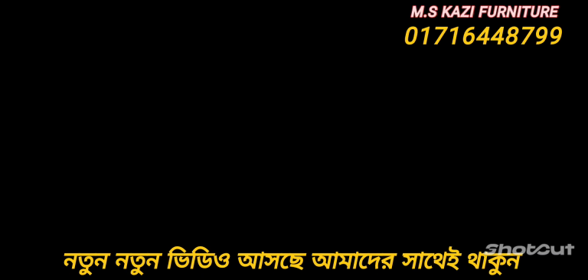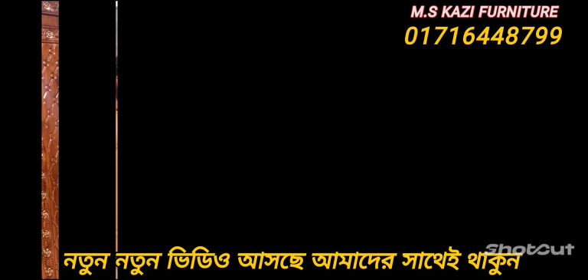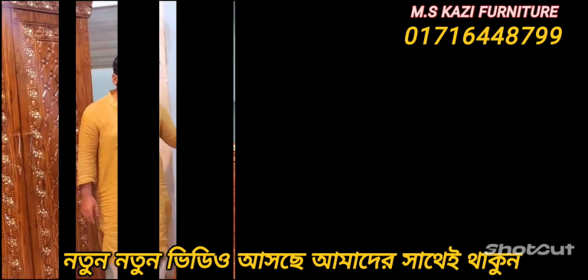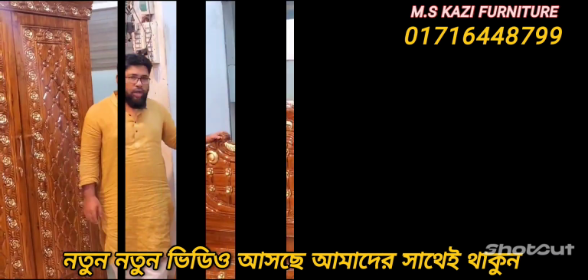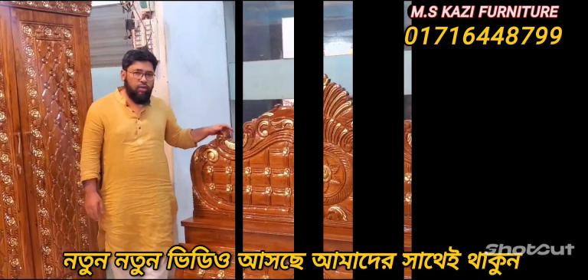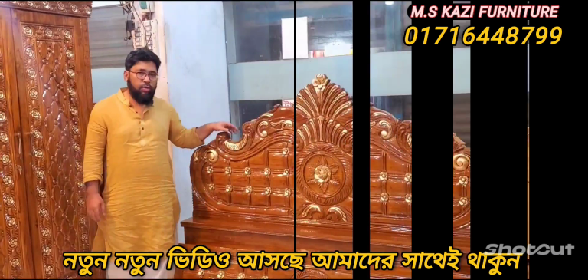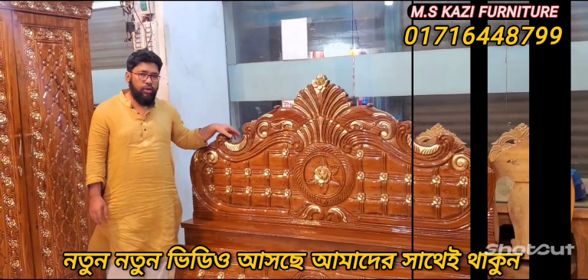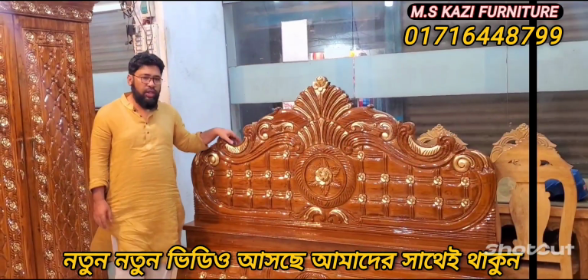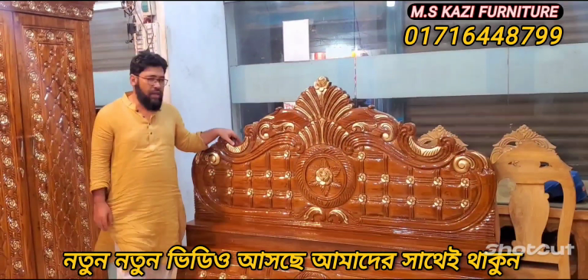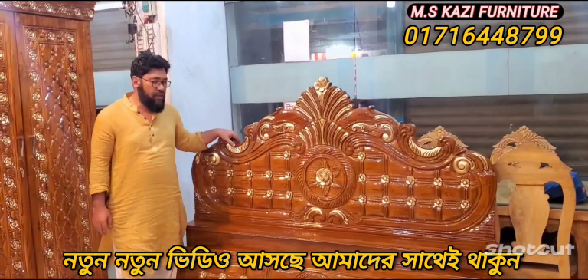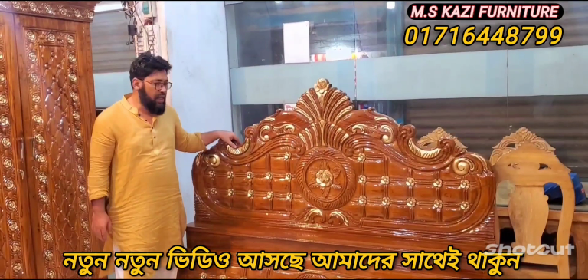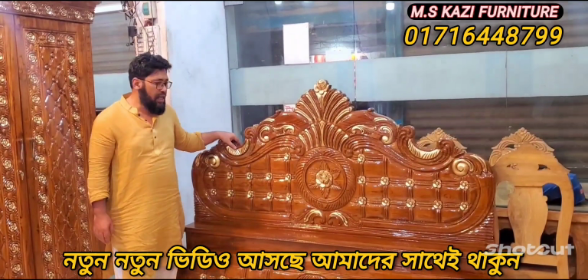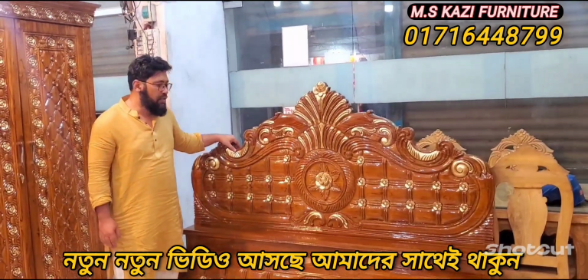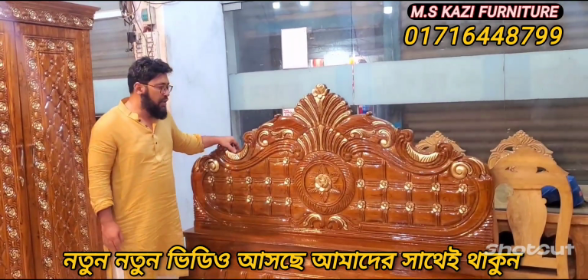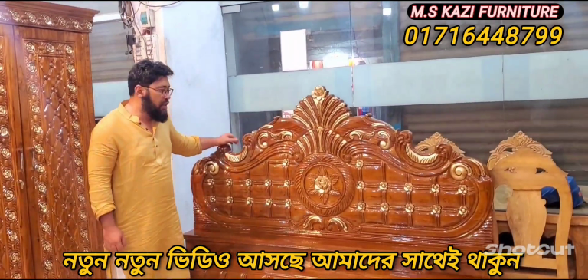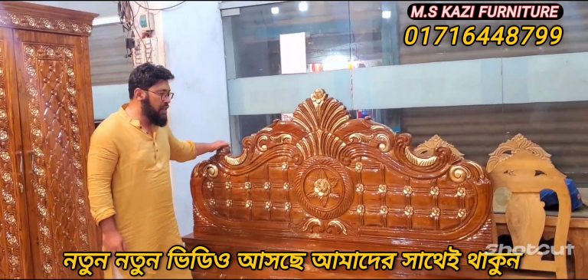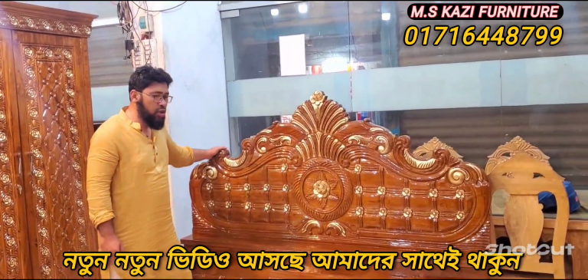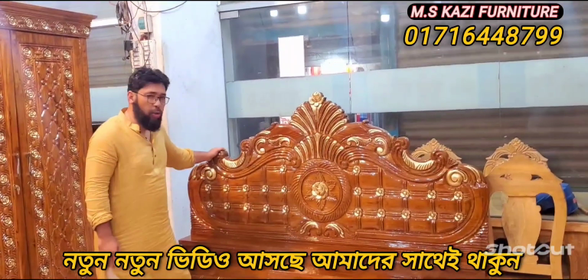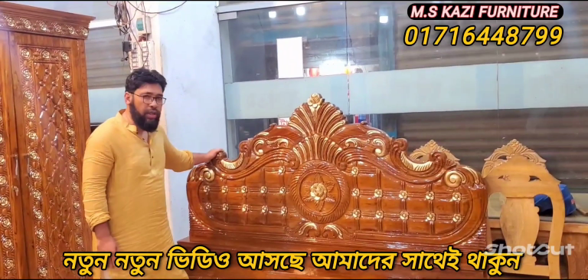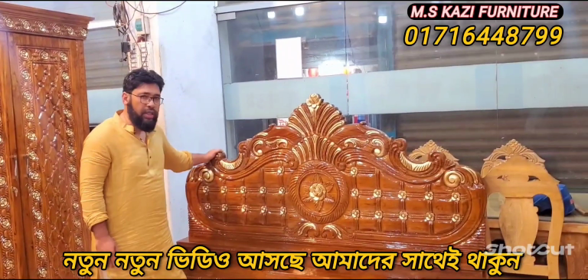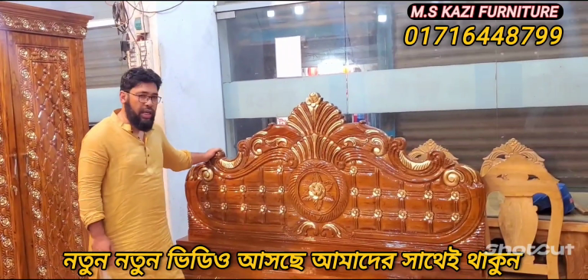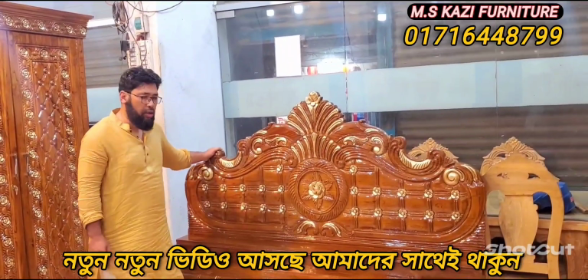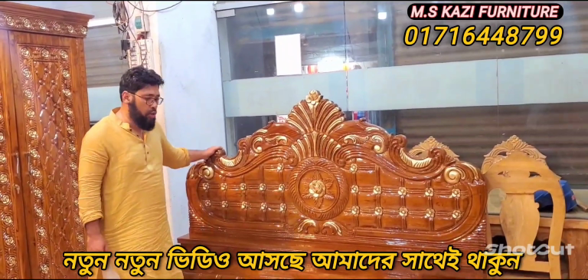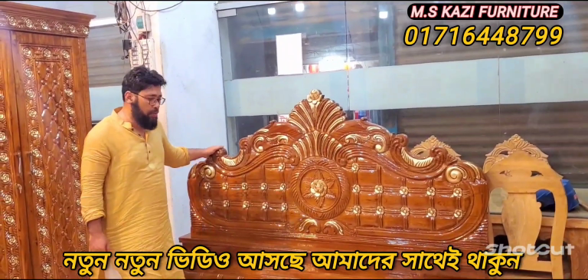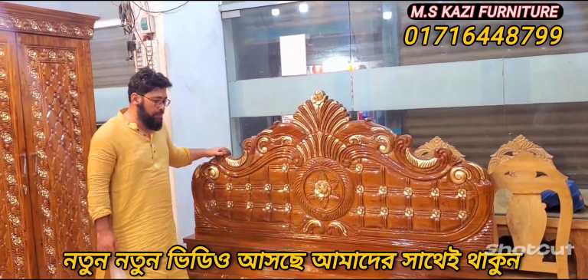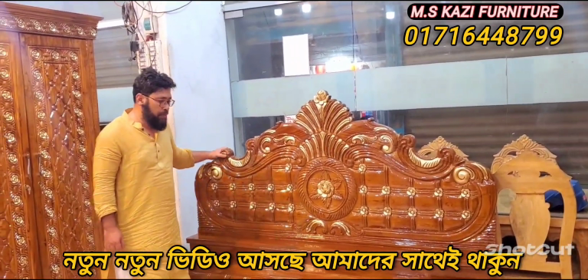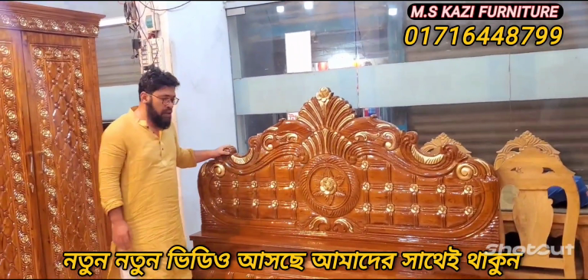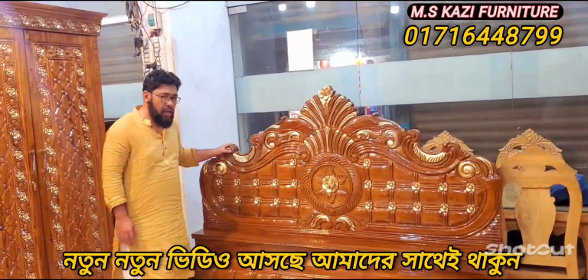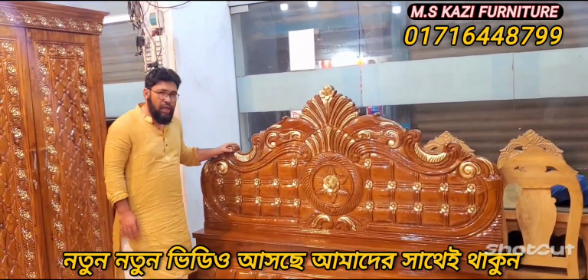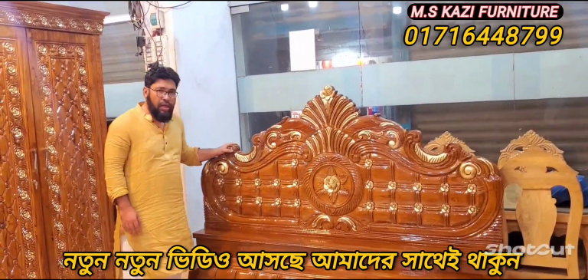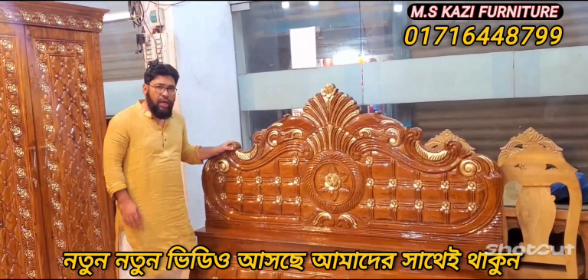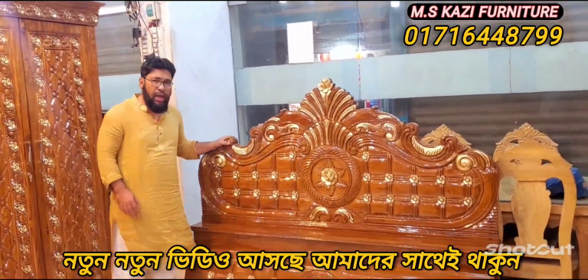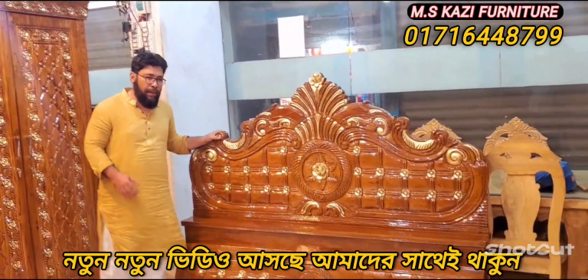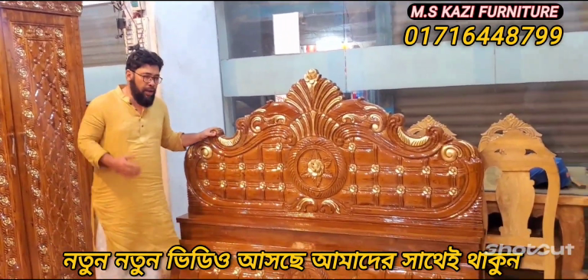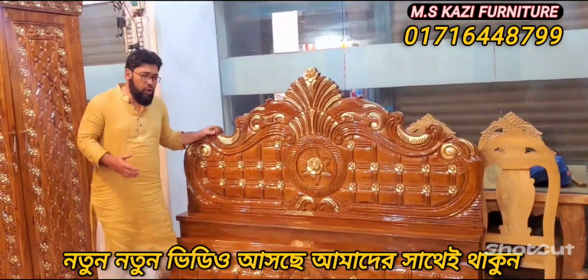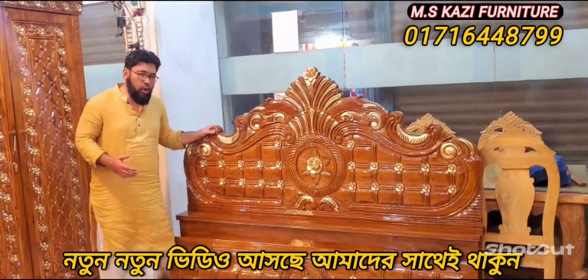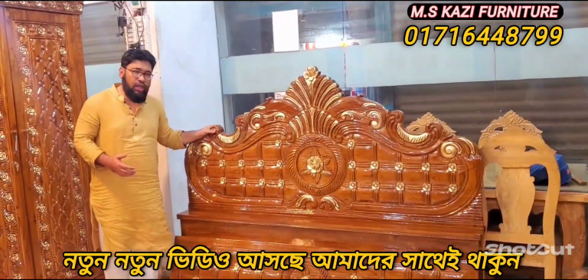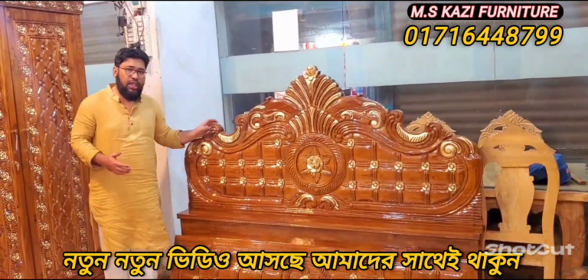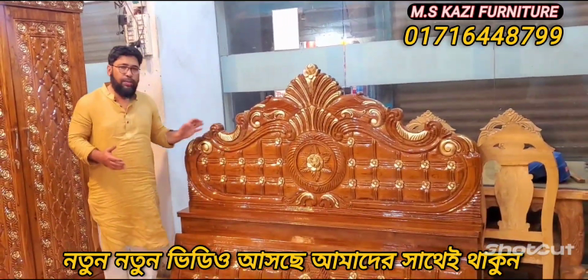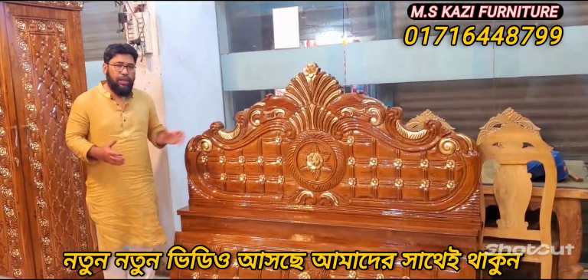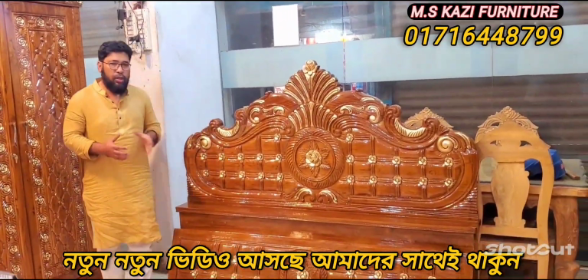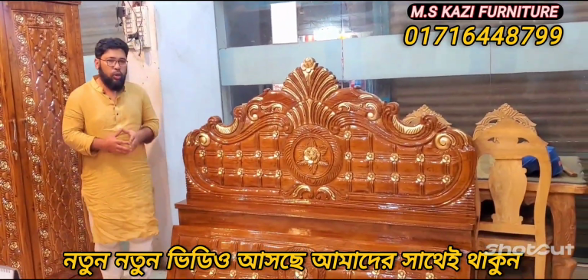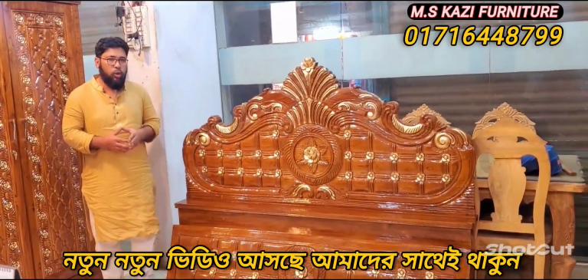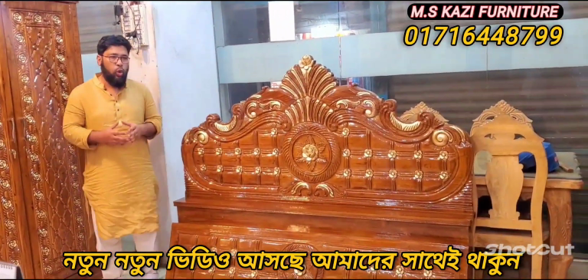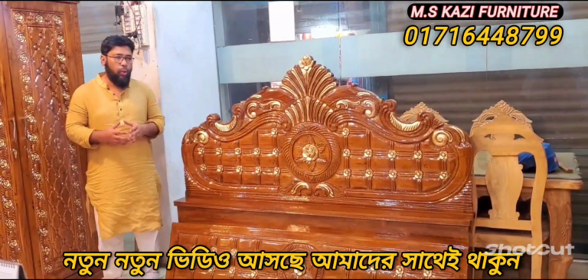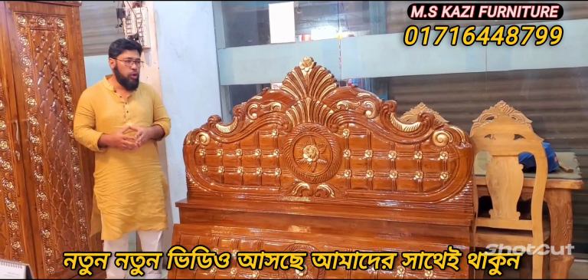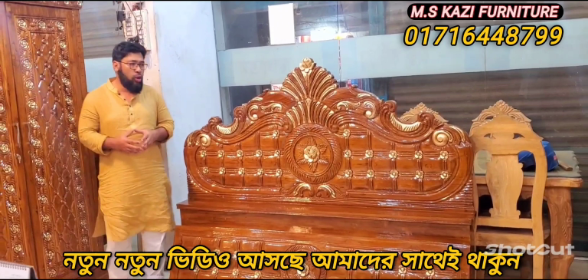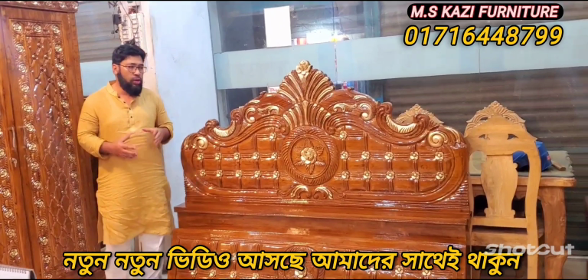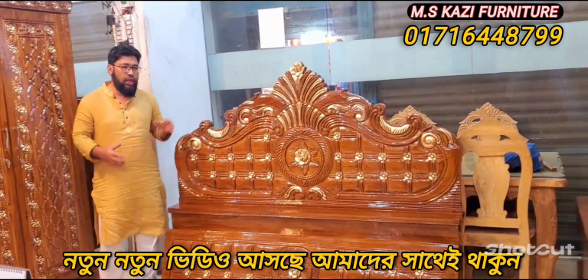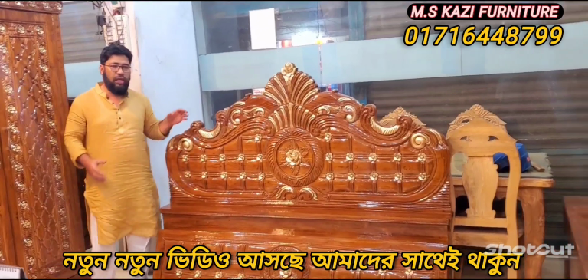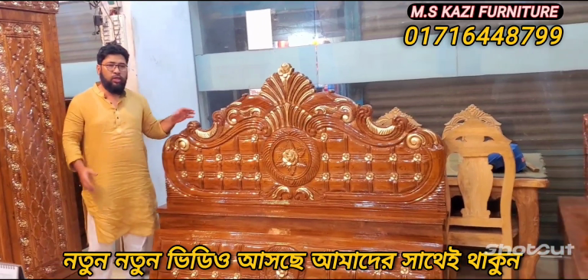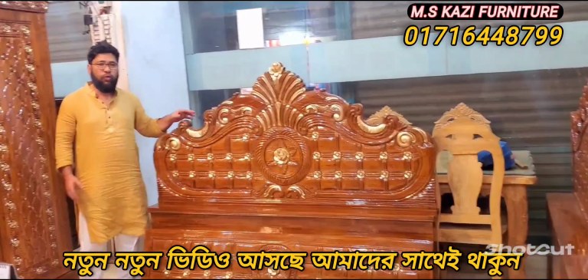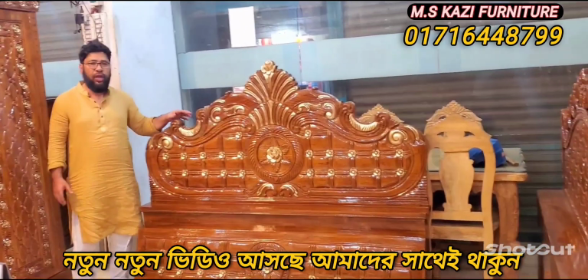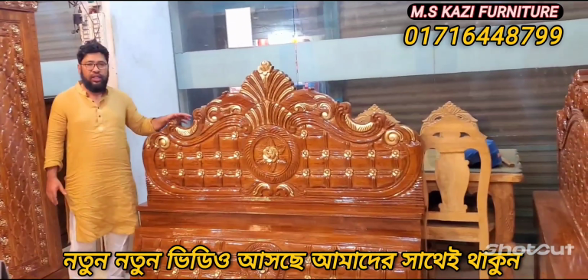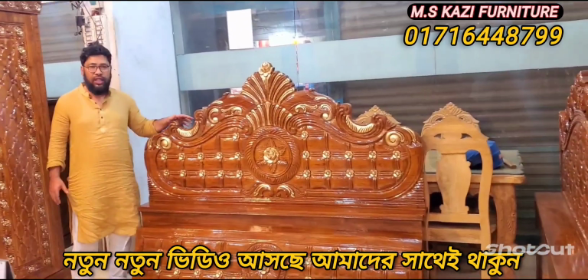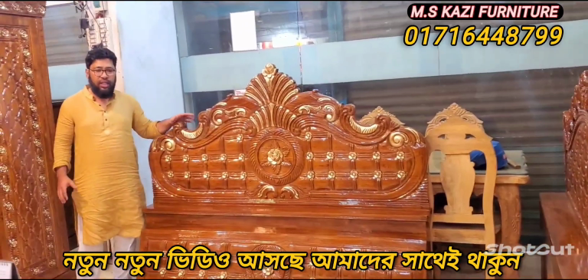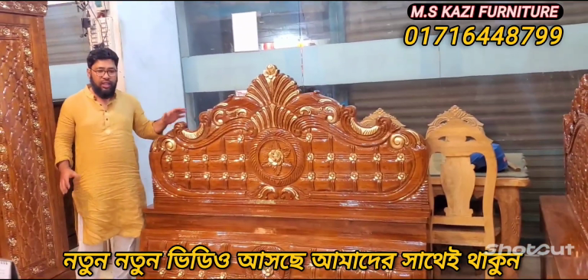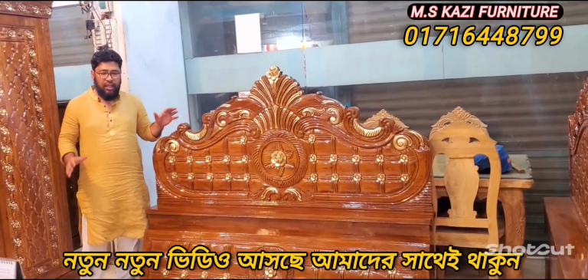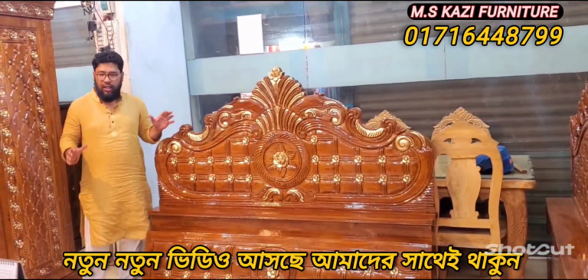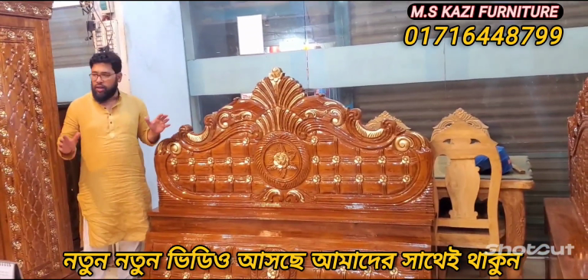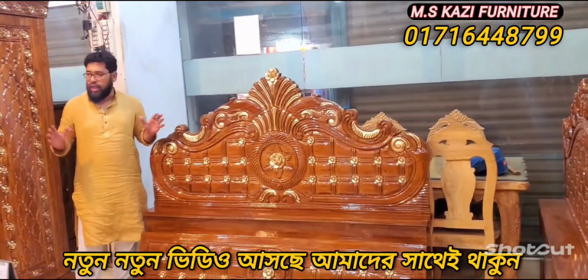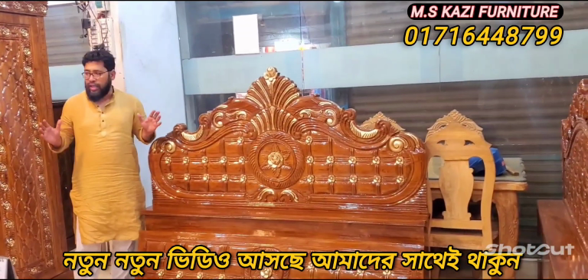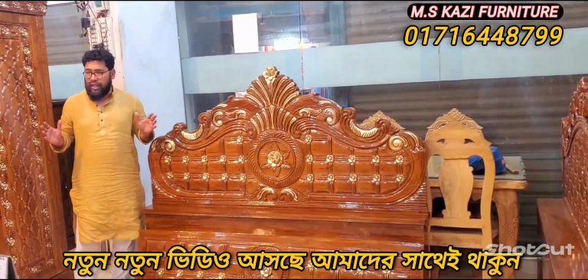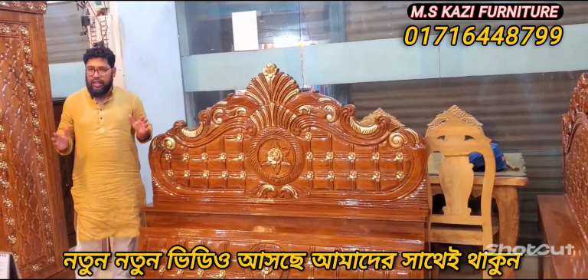Hello, welcome to Karbishwa. Today, I am very good to see you. We are here at first.